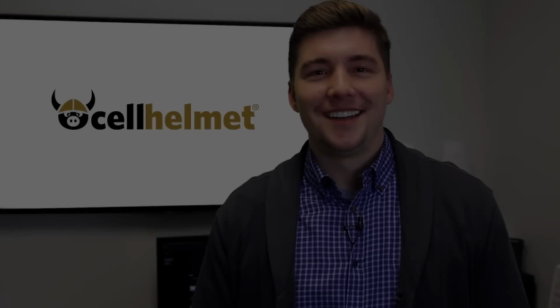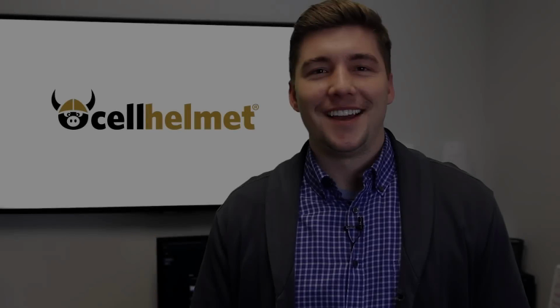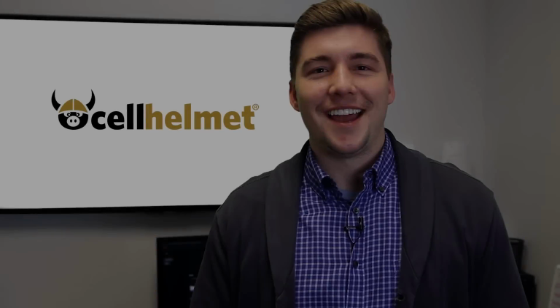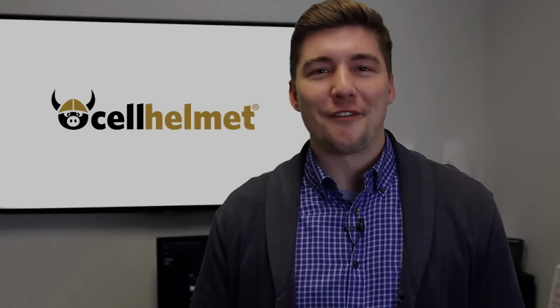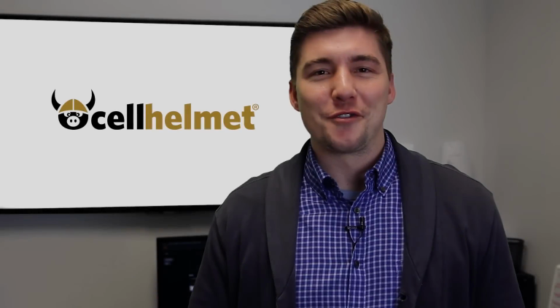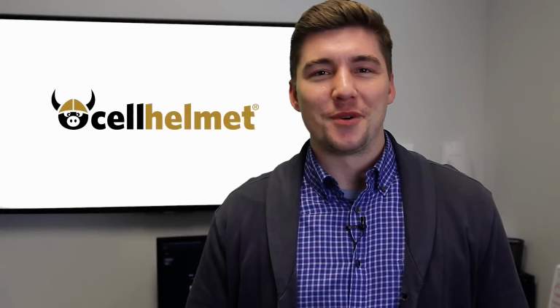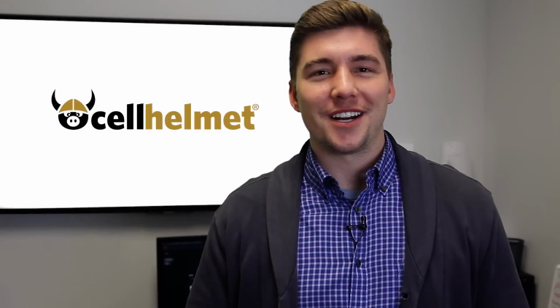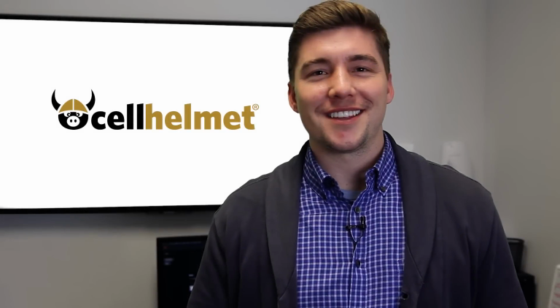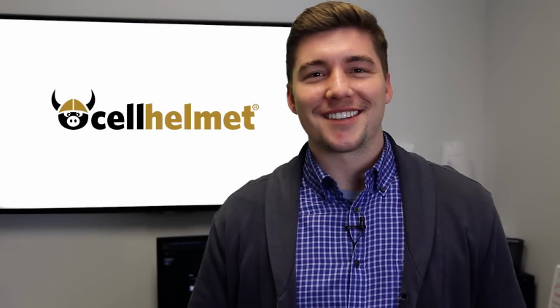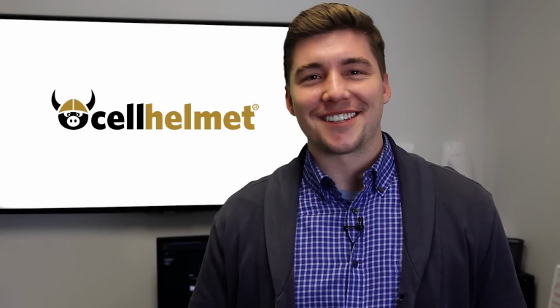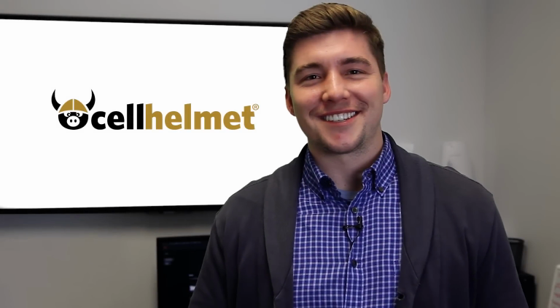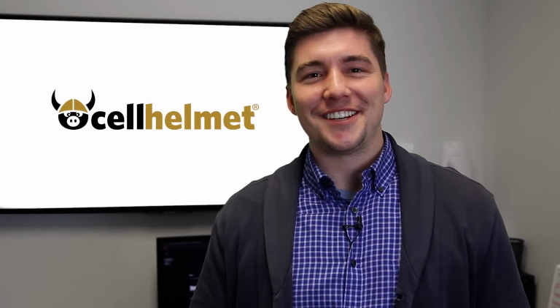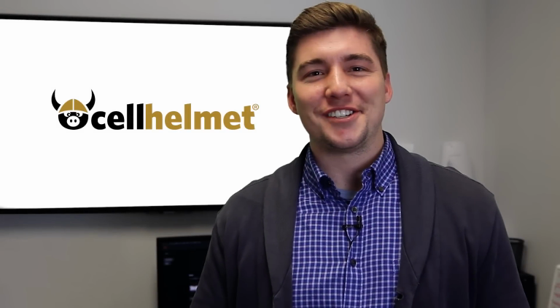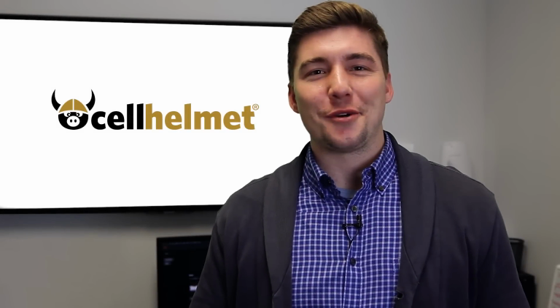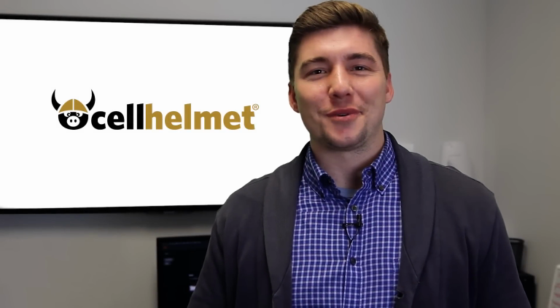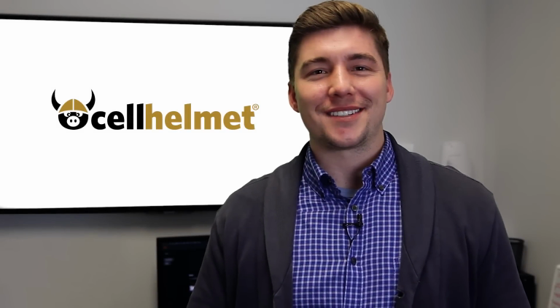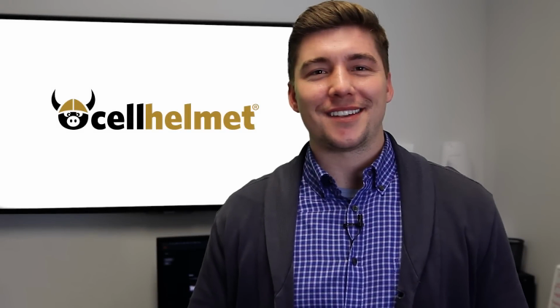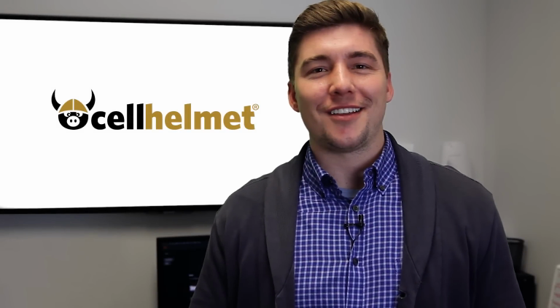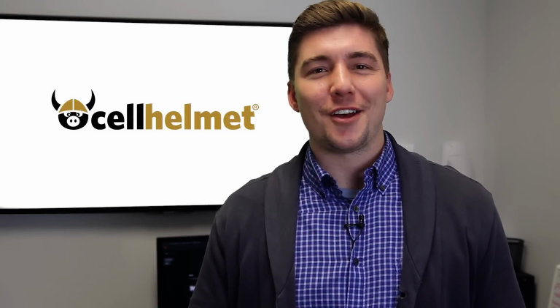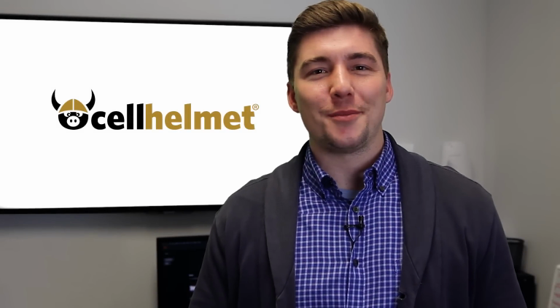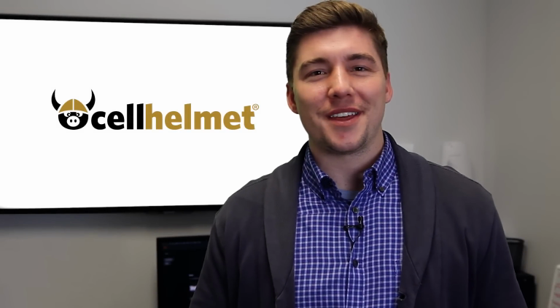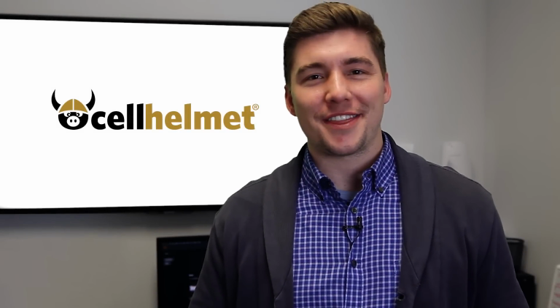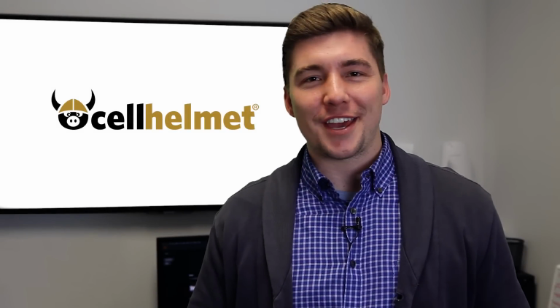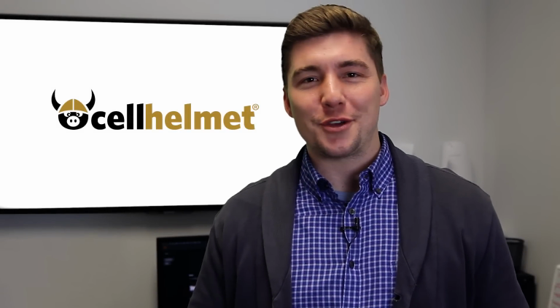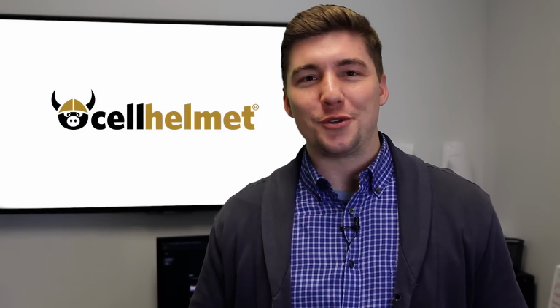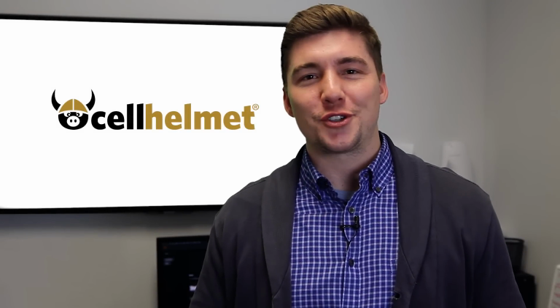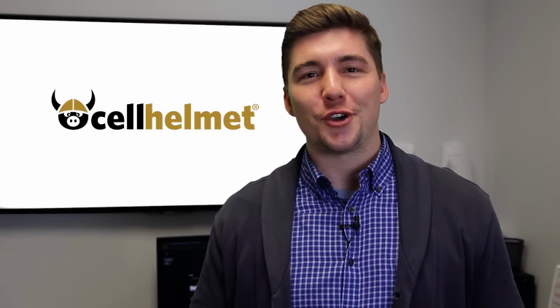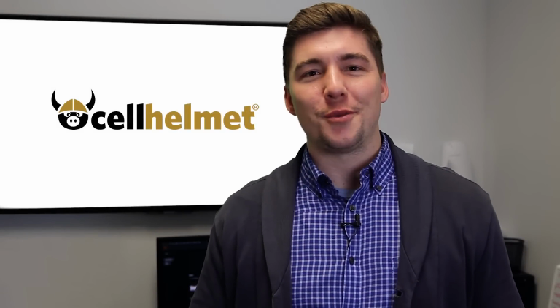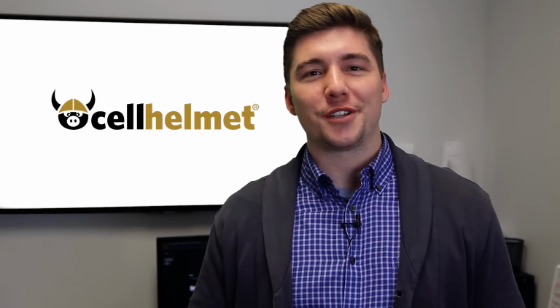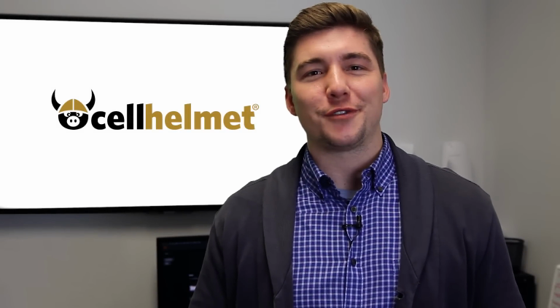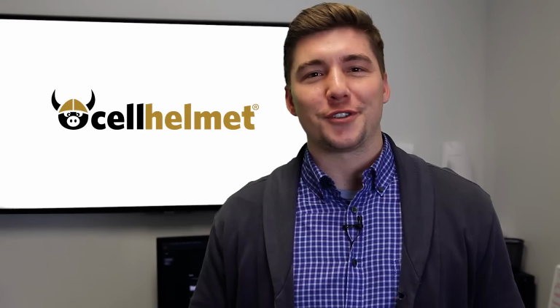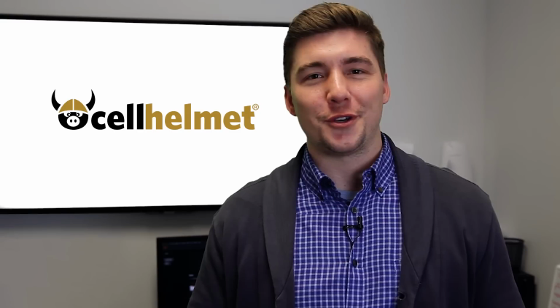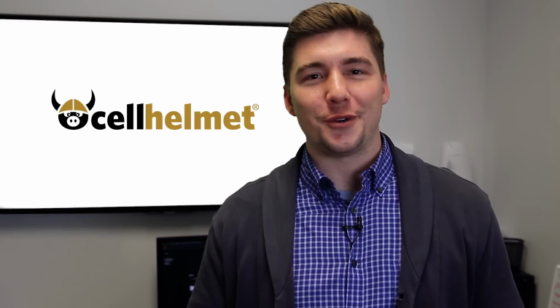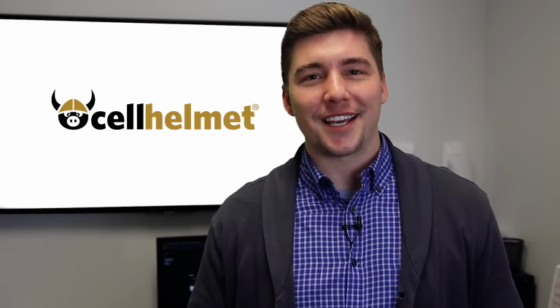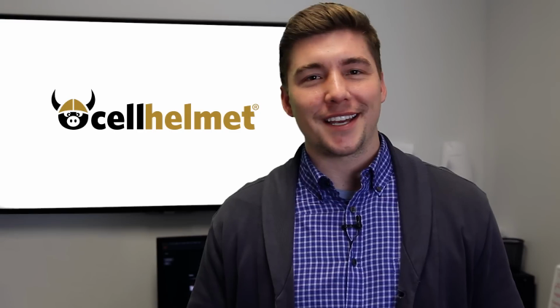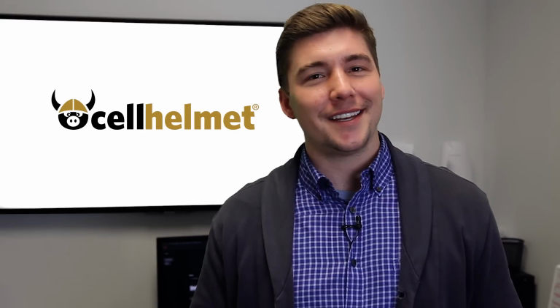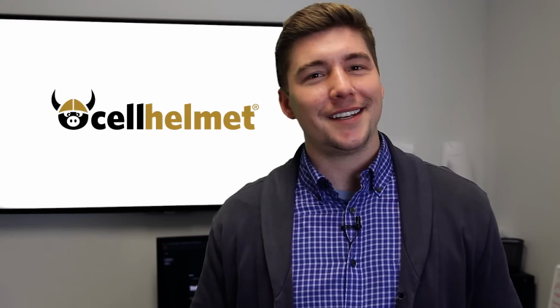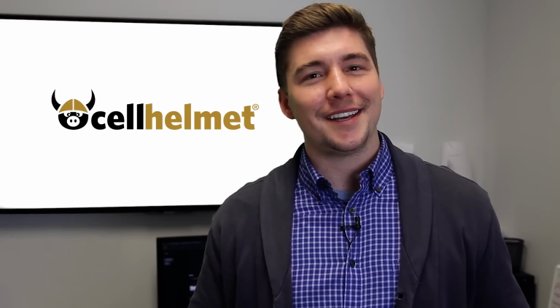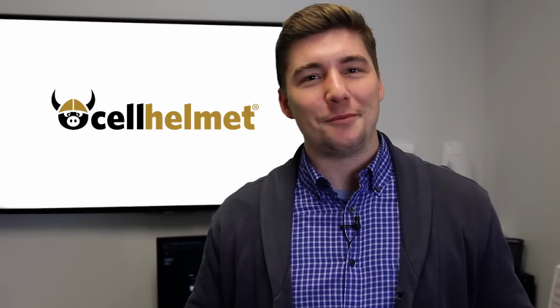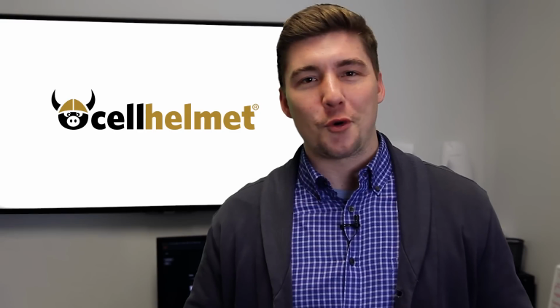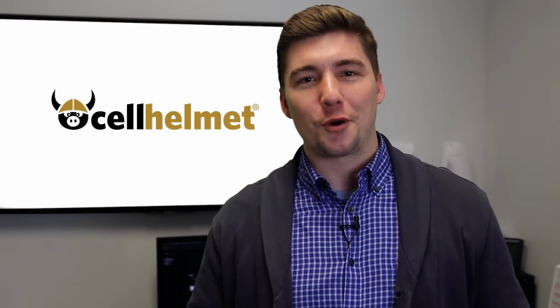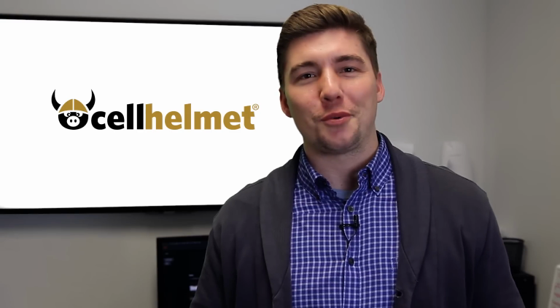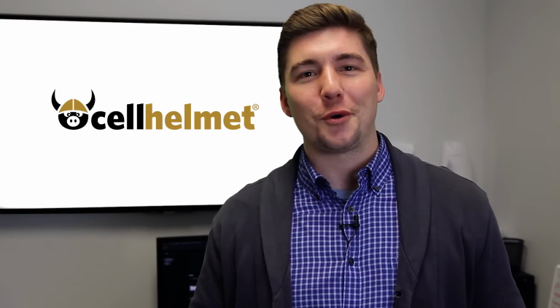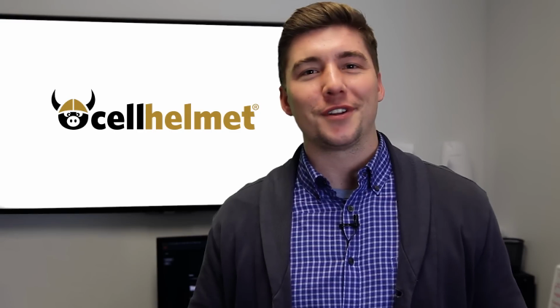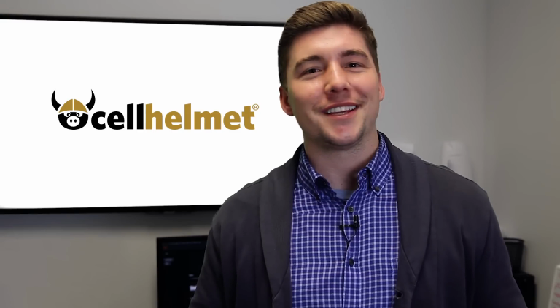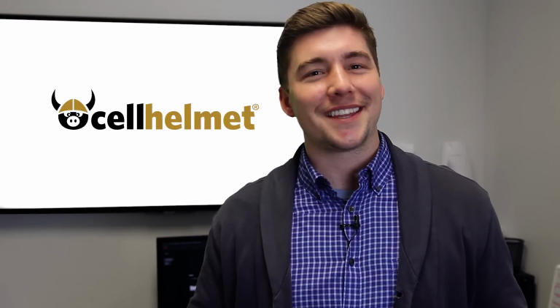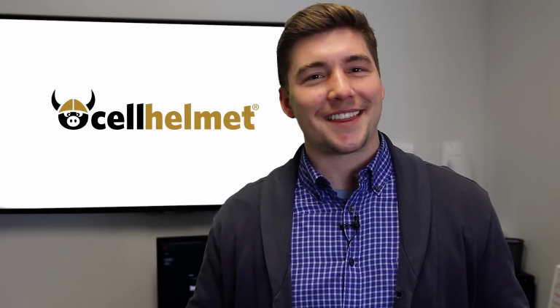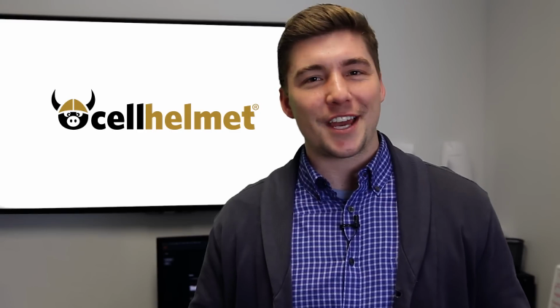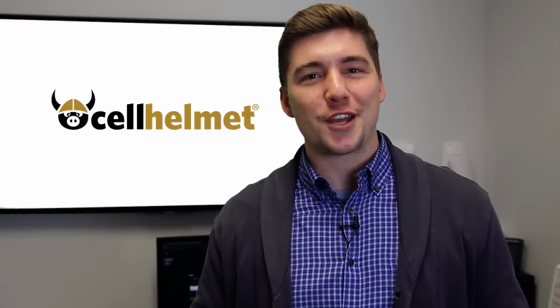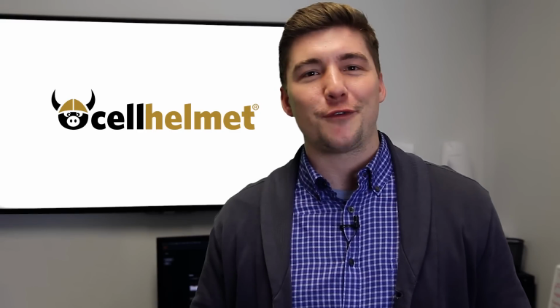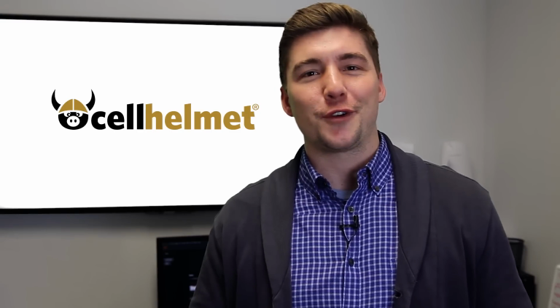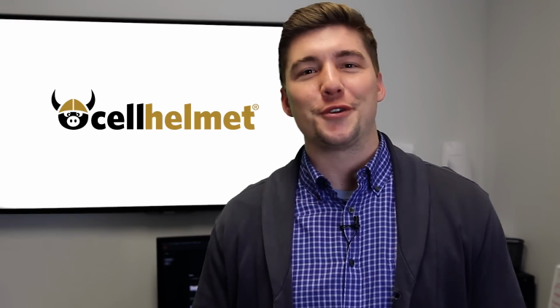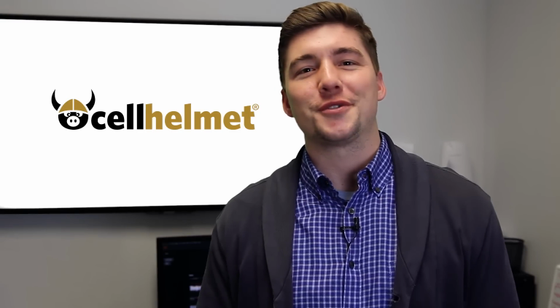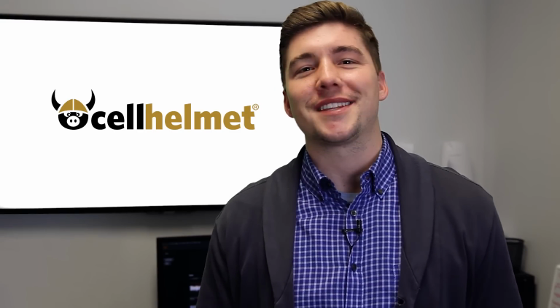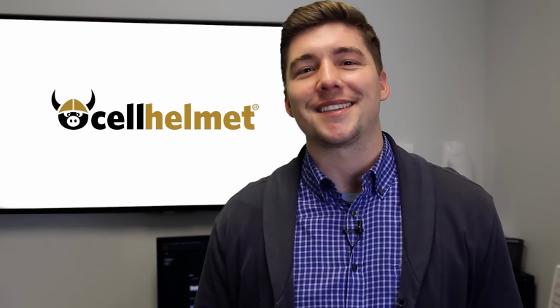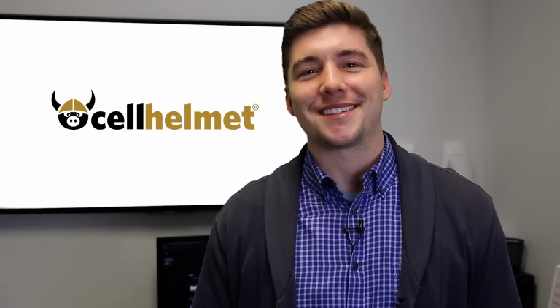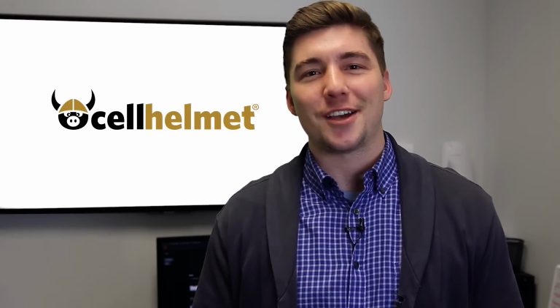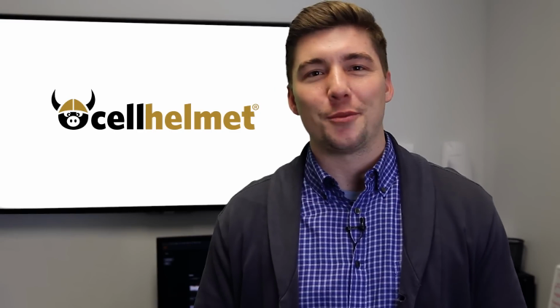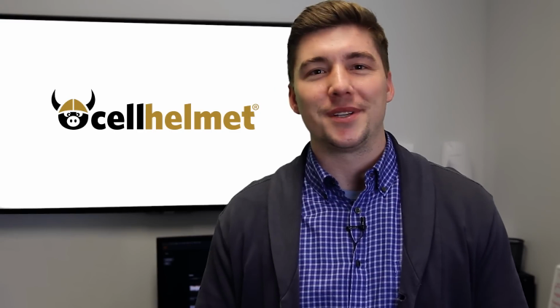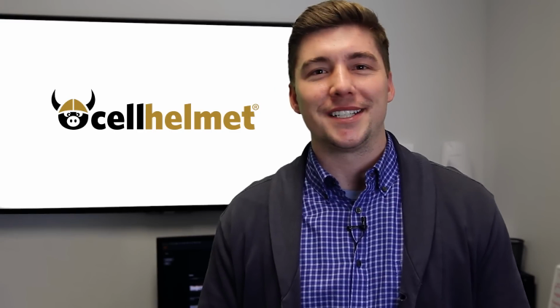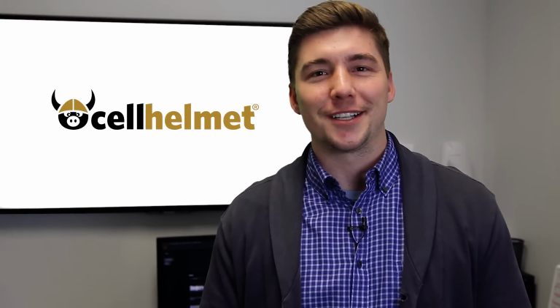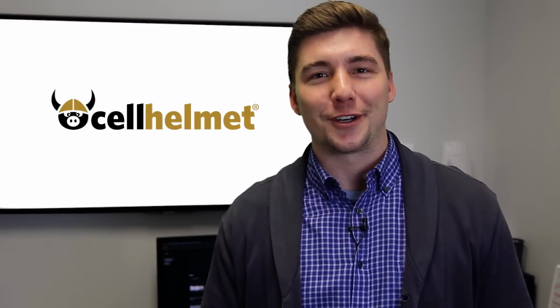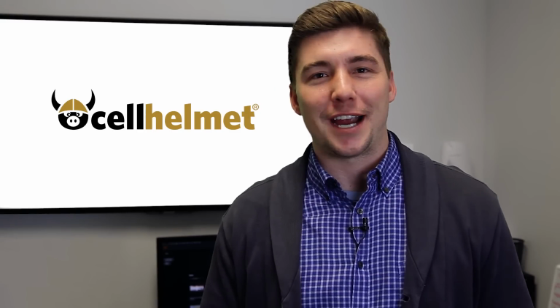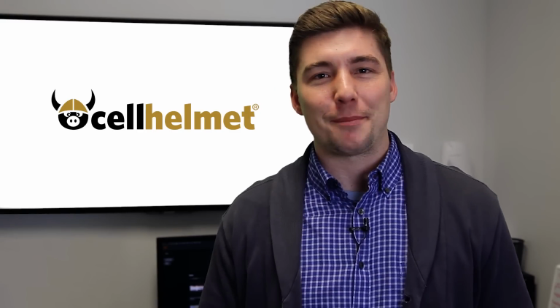Hey everybody, this is CJ with Cell Helmet. Thank you so much for tuning in and, more importantly, thank you for using the Cell Helmet dealer app.